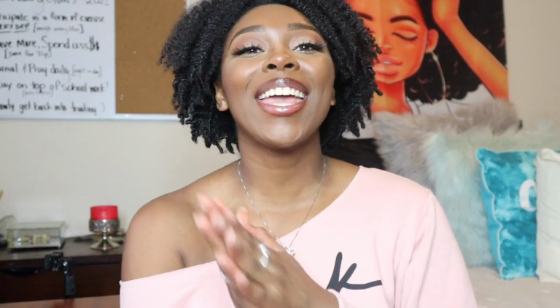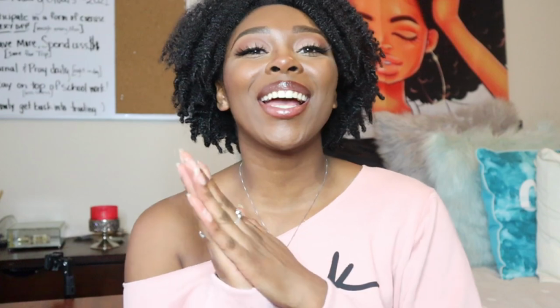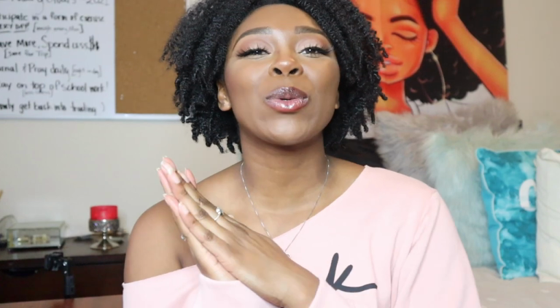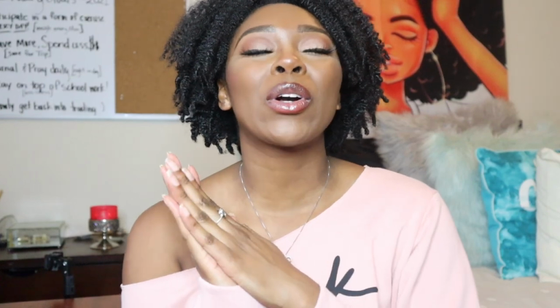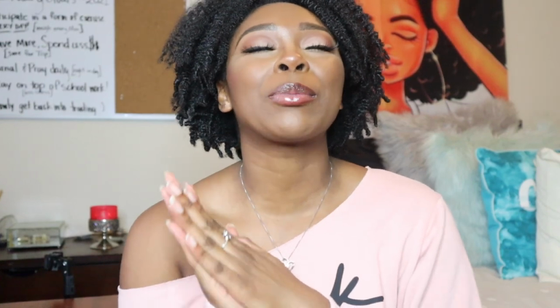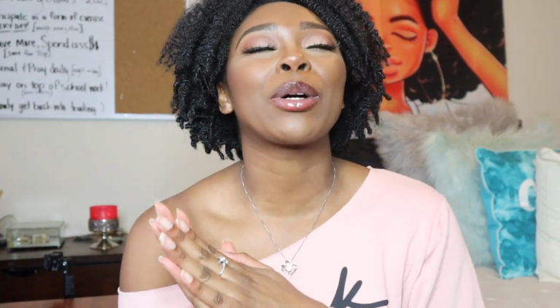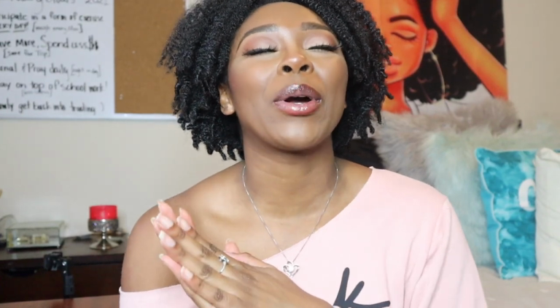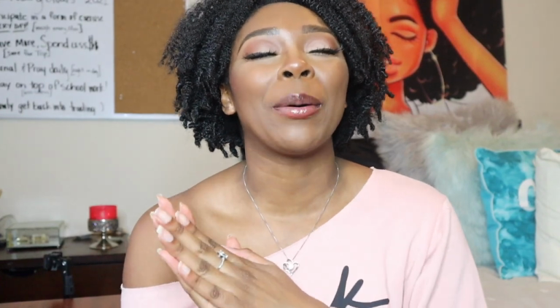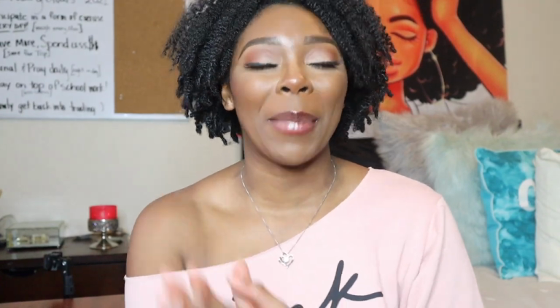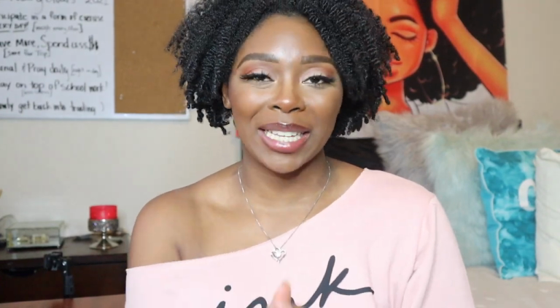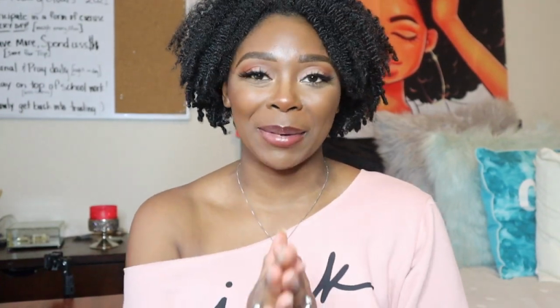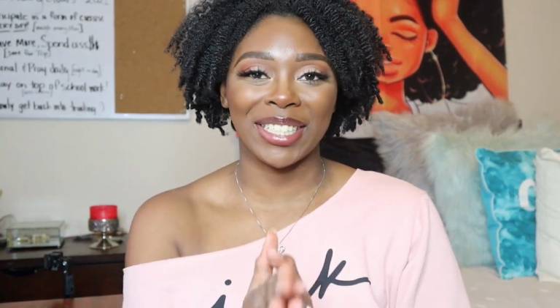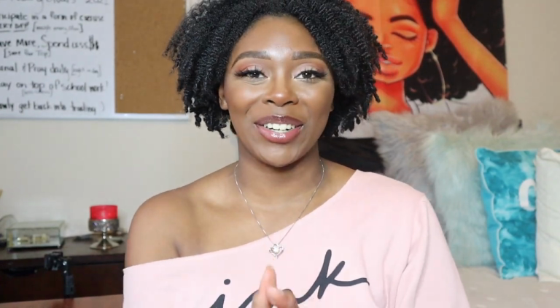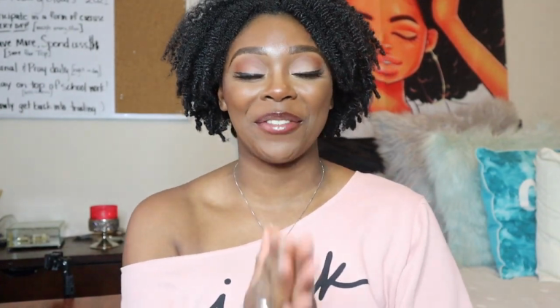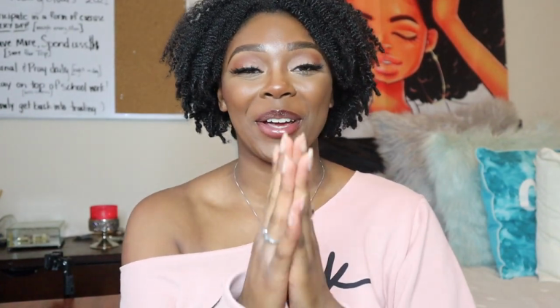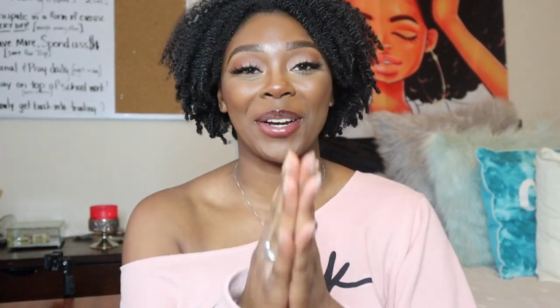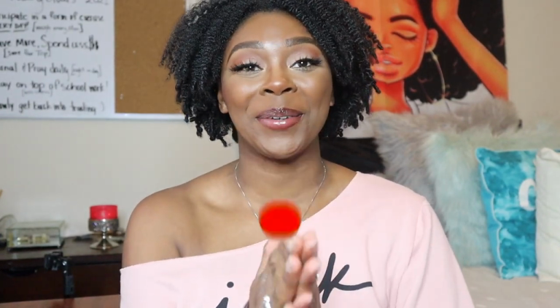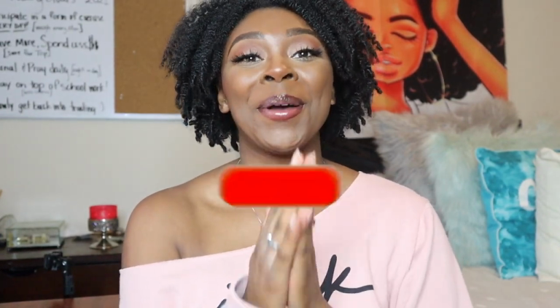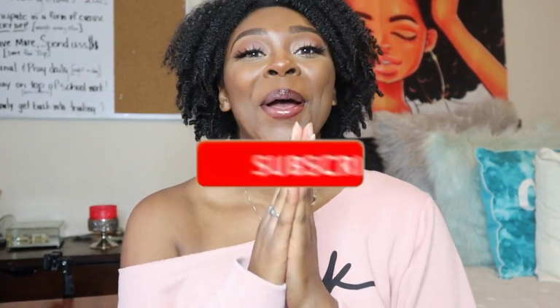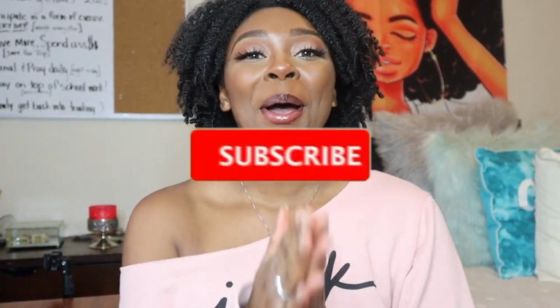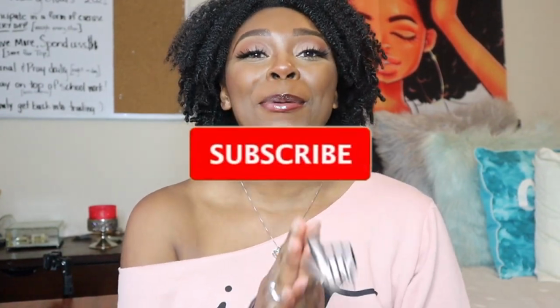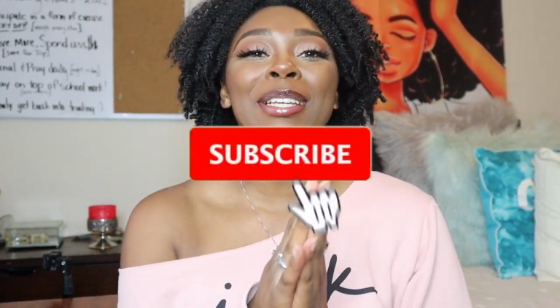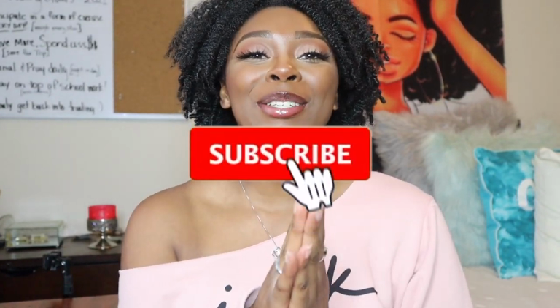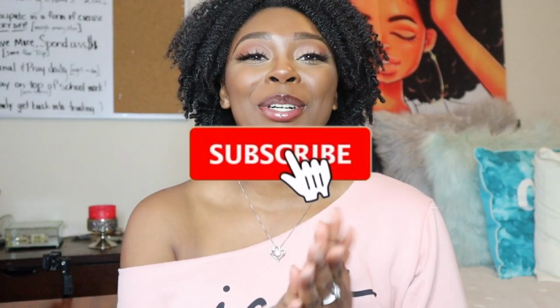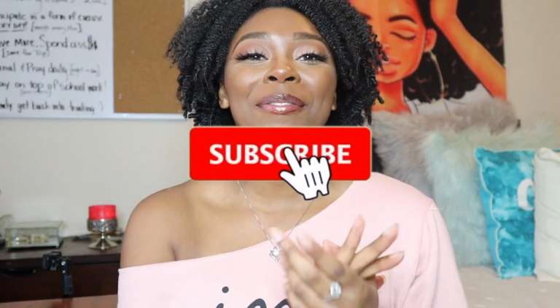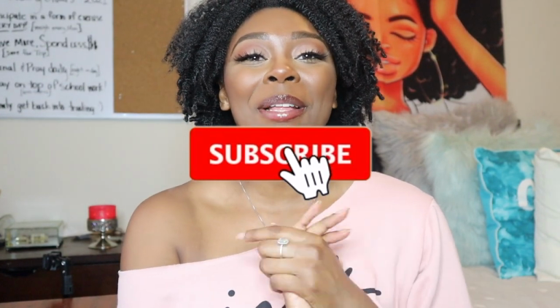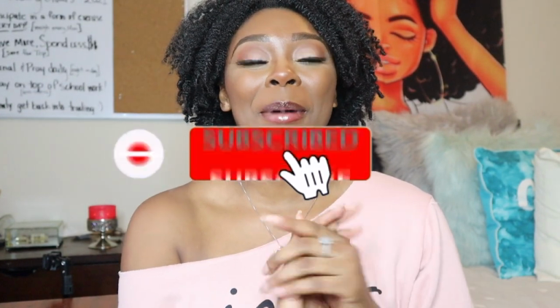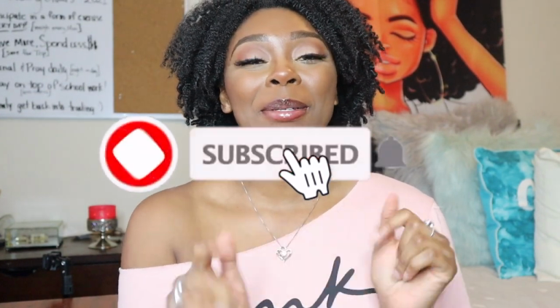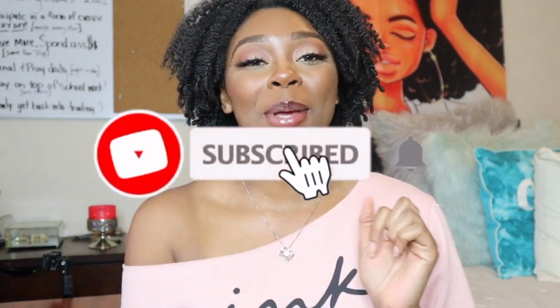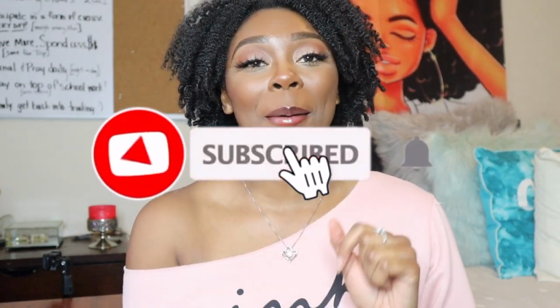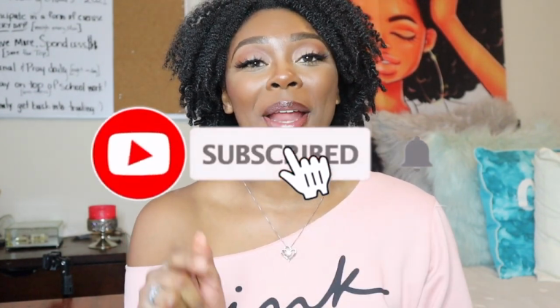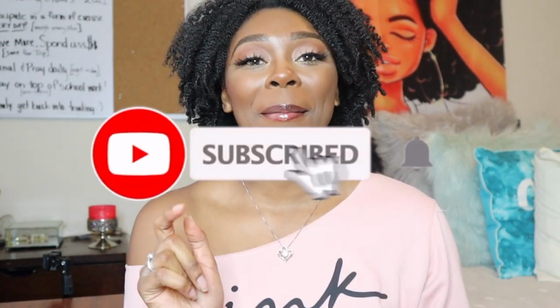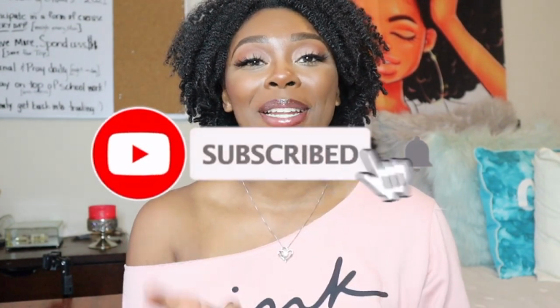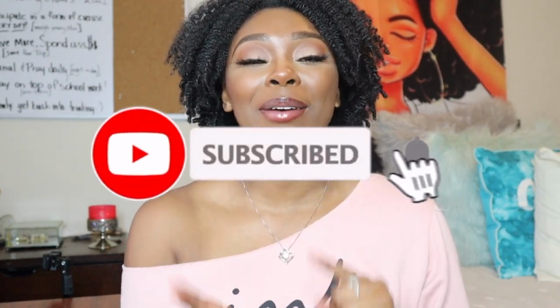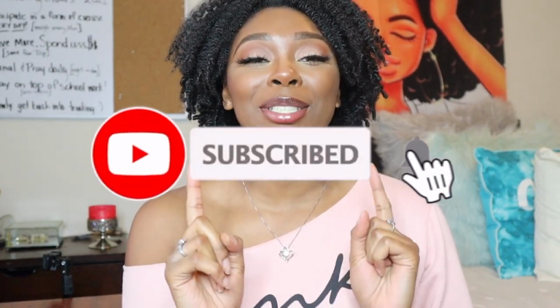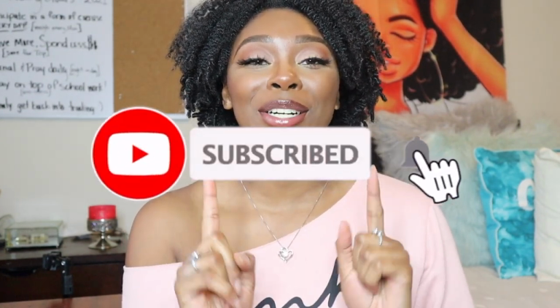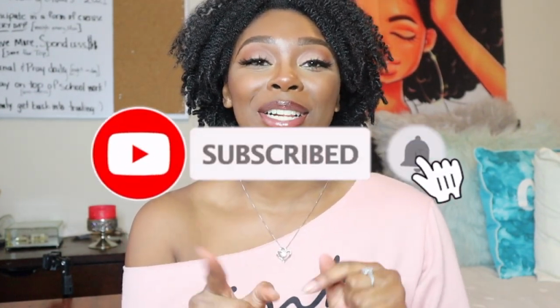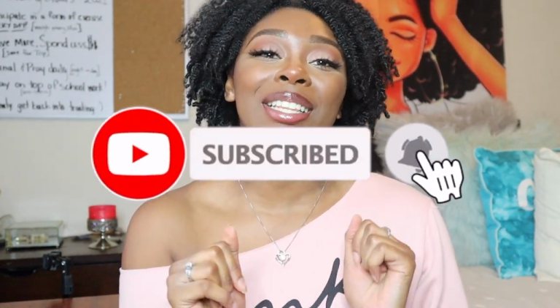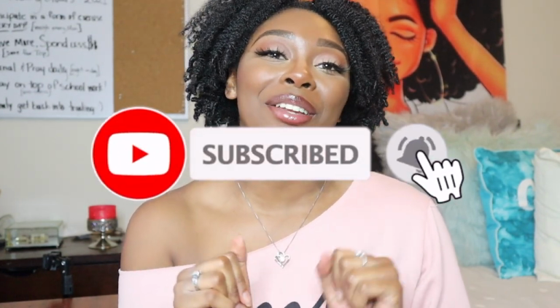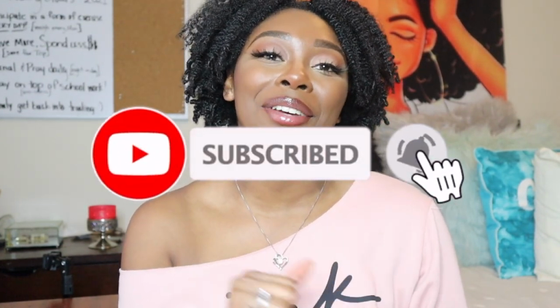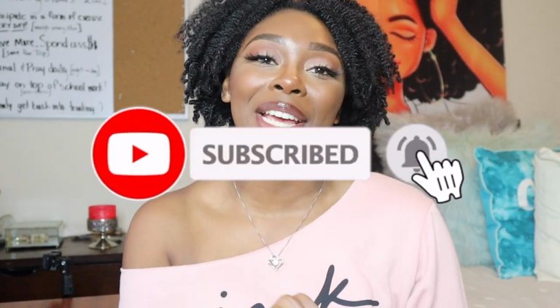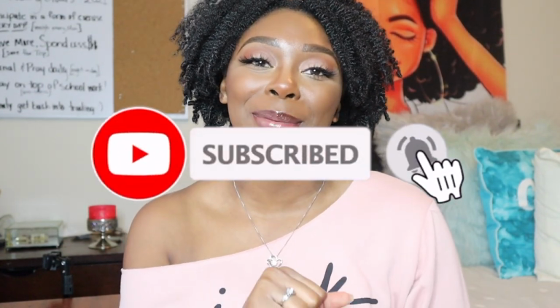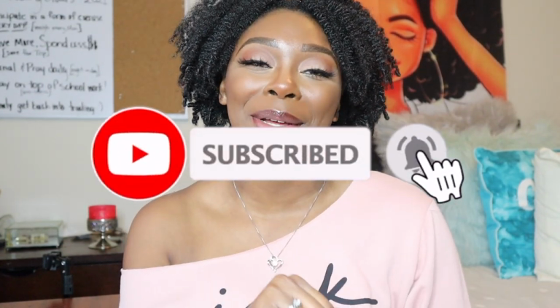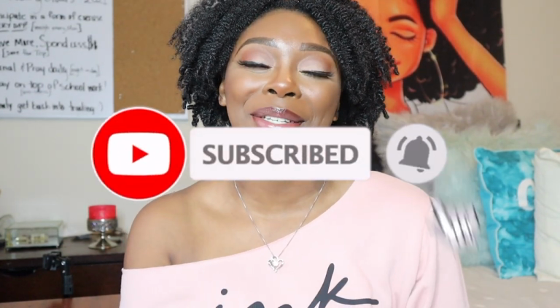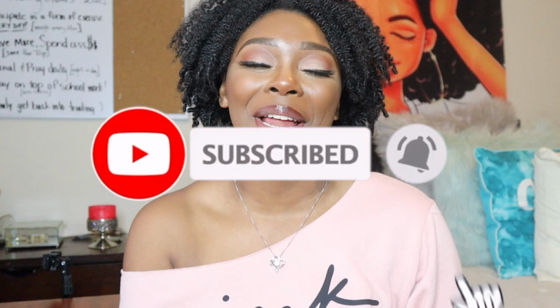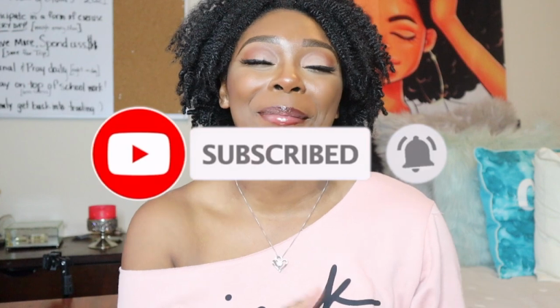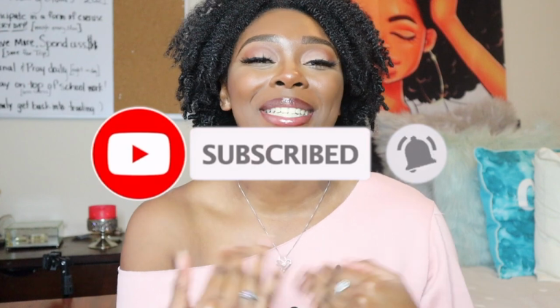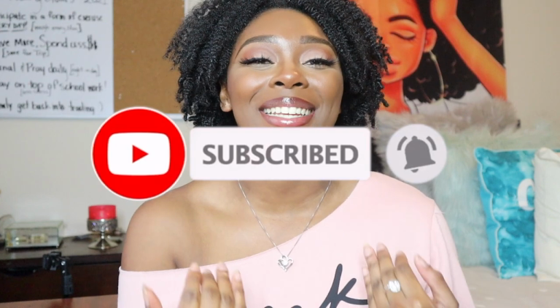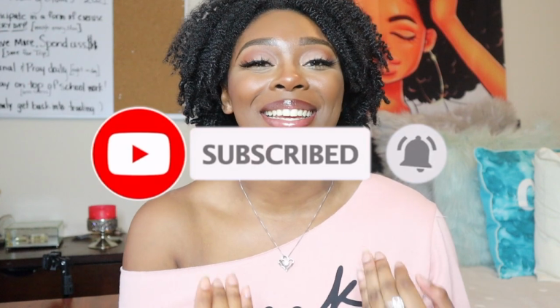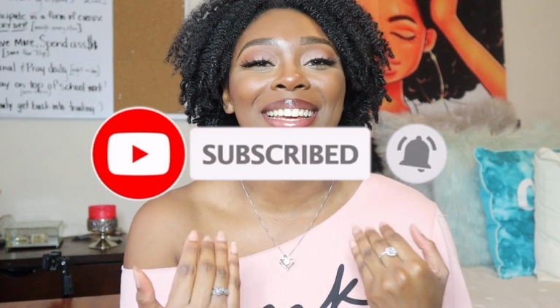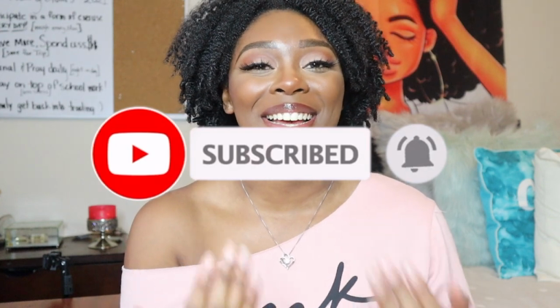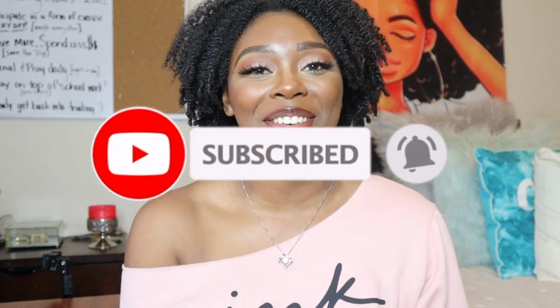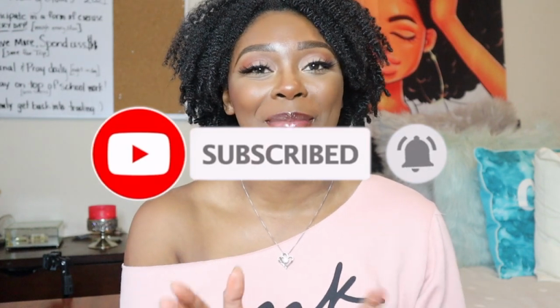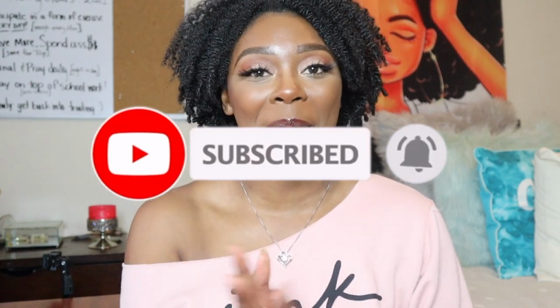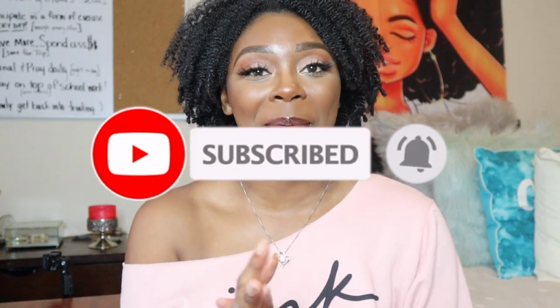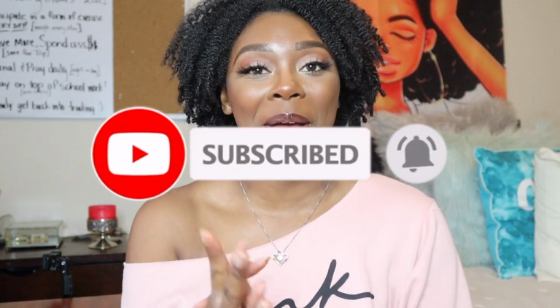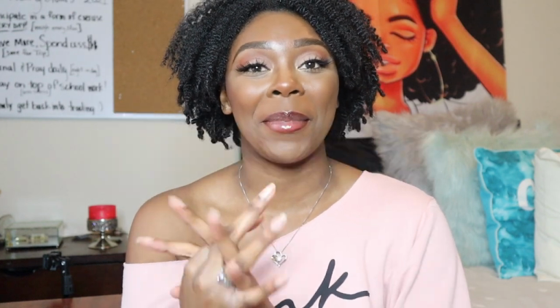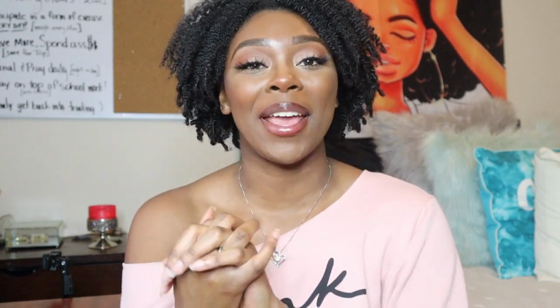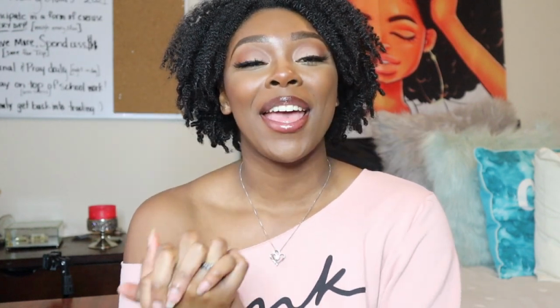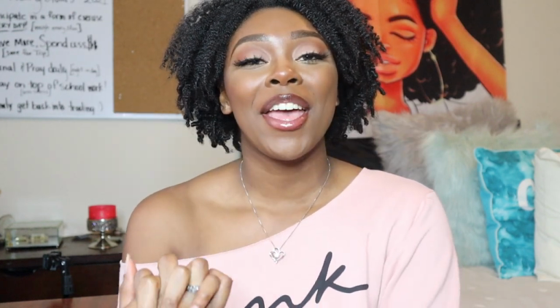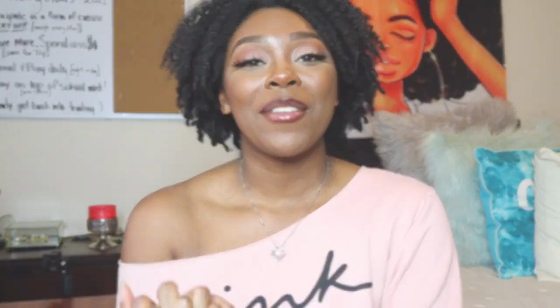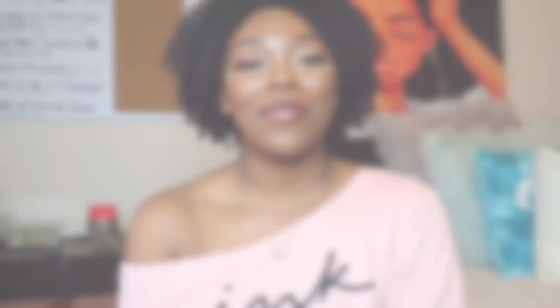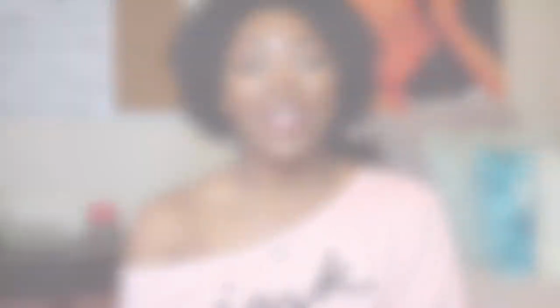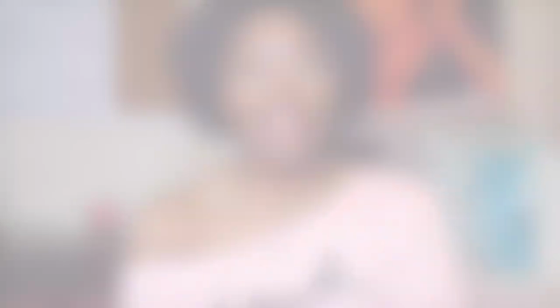Hey guys, welcome — or welcome back — to my channel. If you are new, hope you'll join me by subscribing down below. Make sure to click that notification so you don't miss any of my upcoming videos.